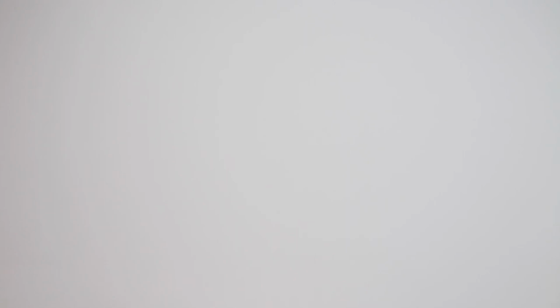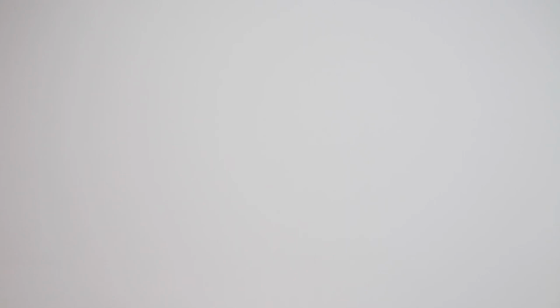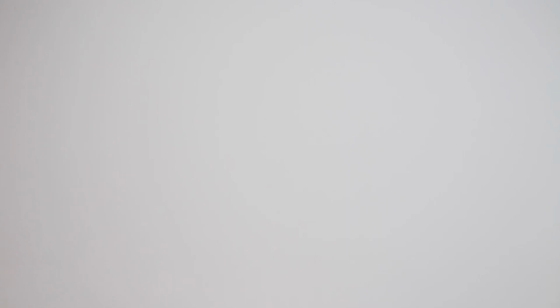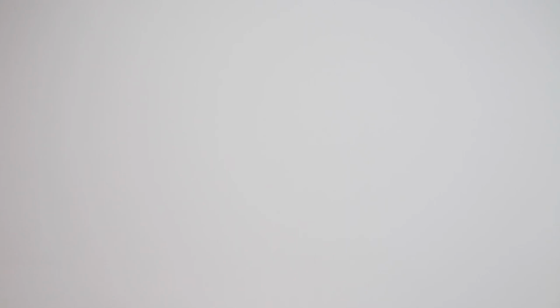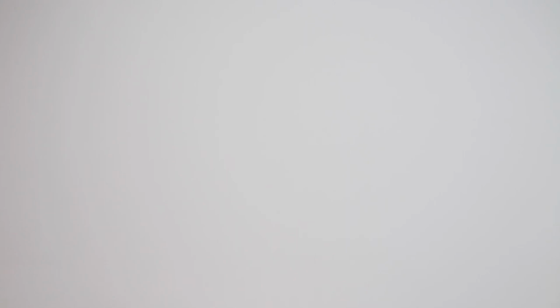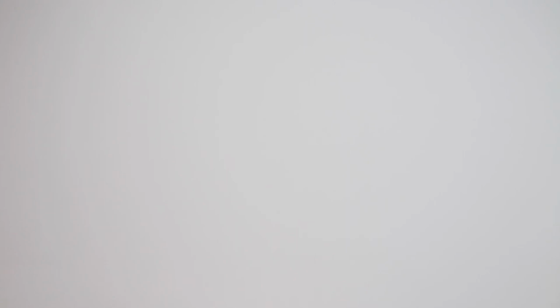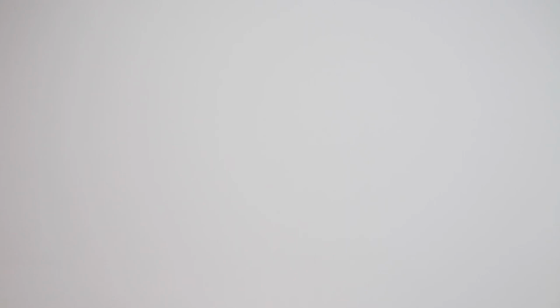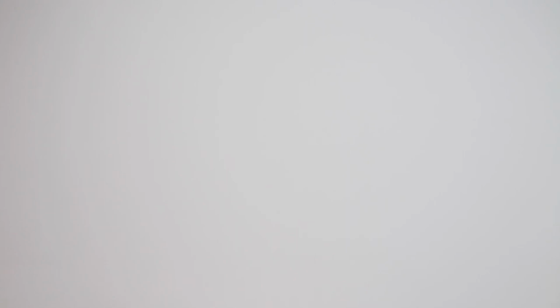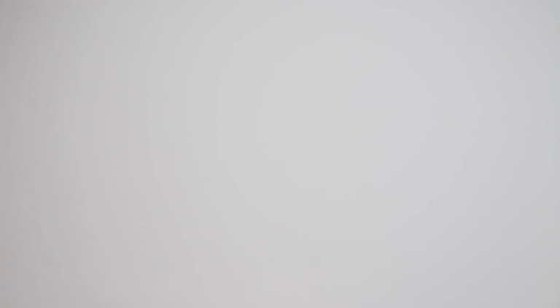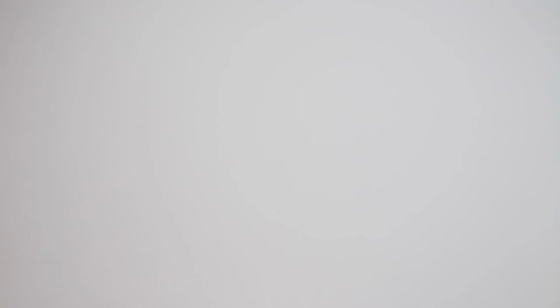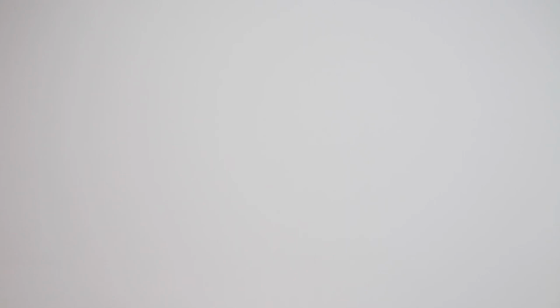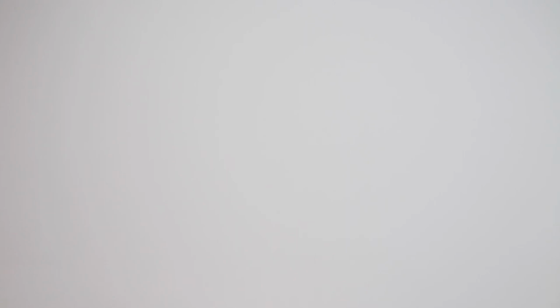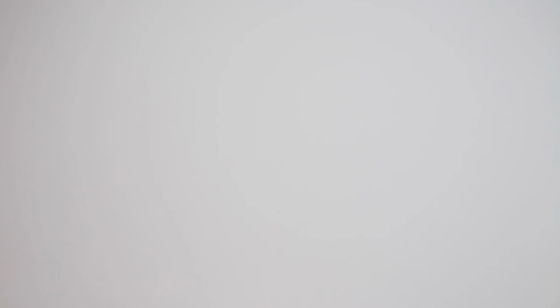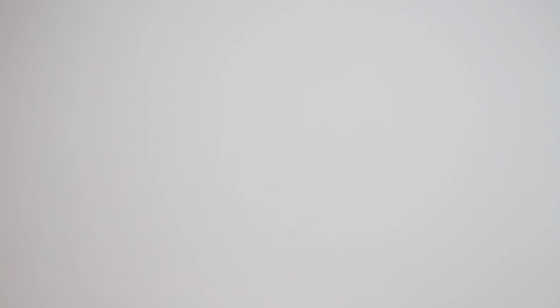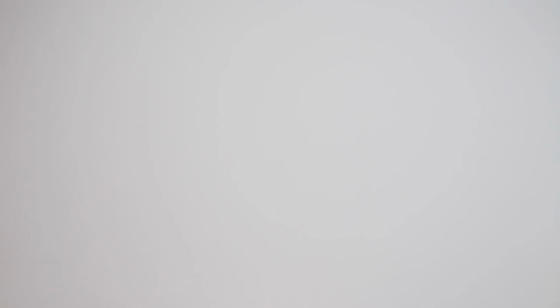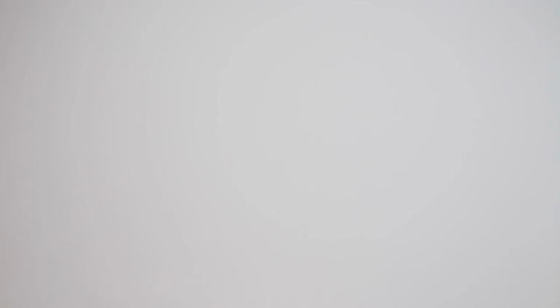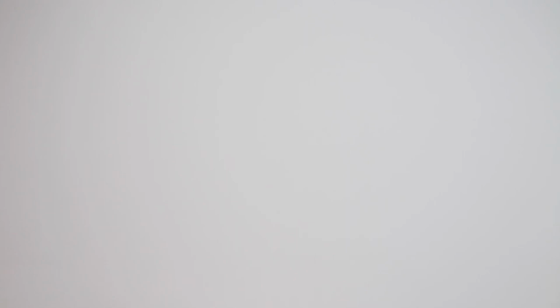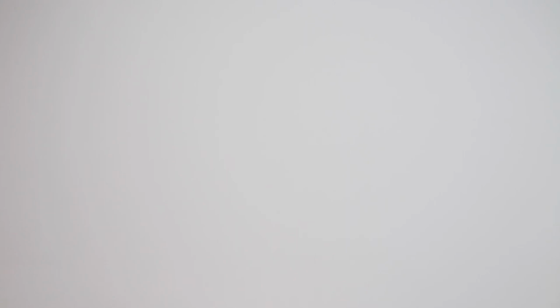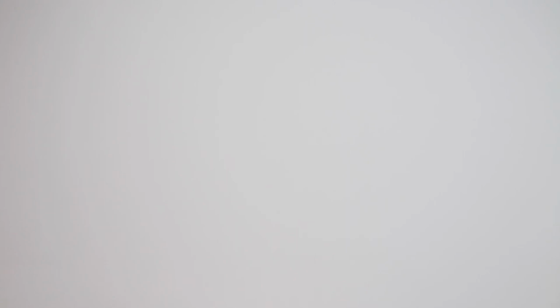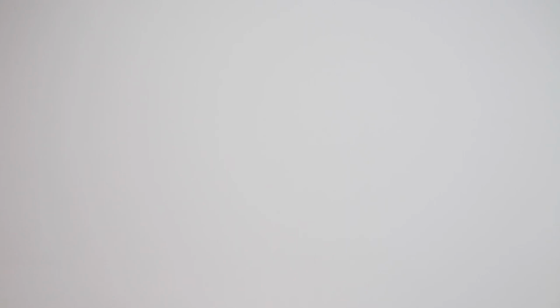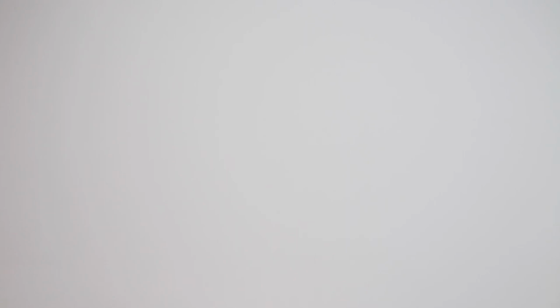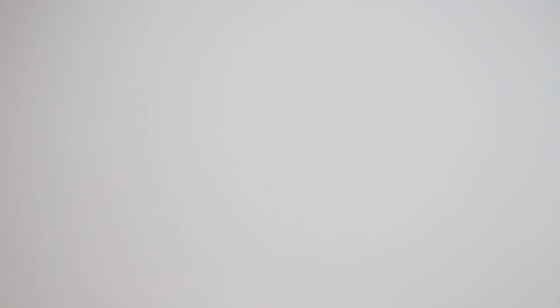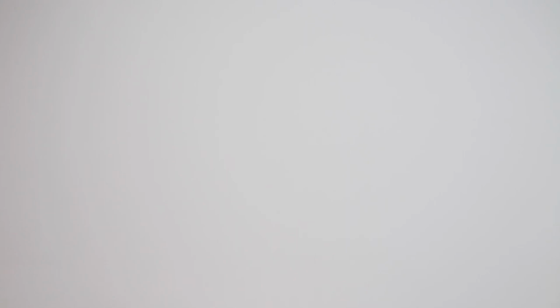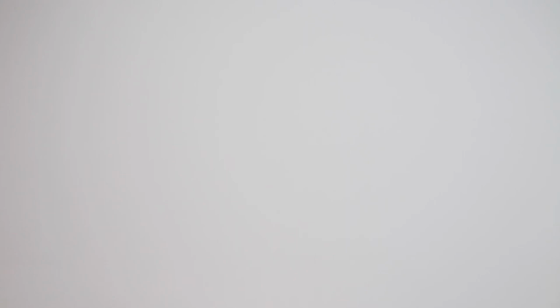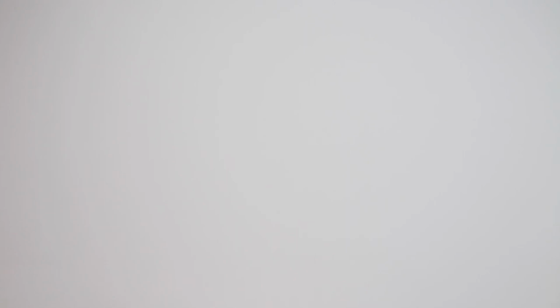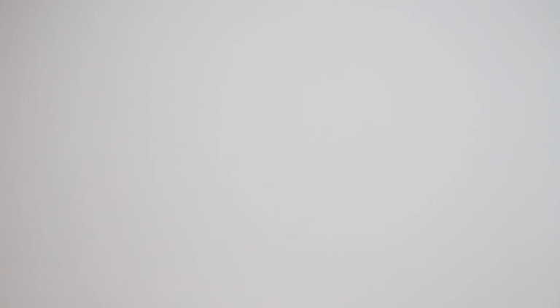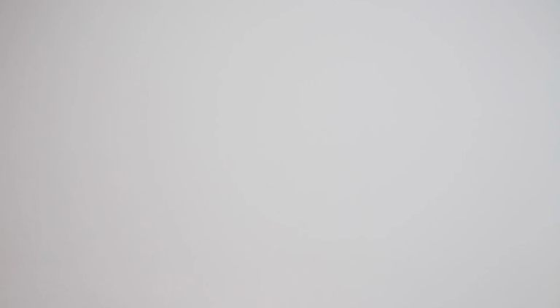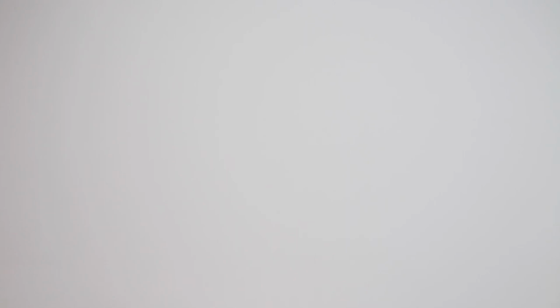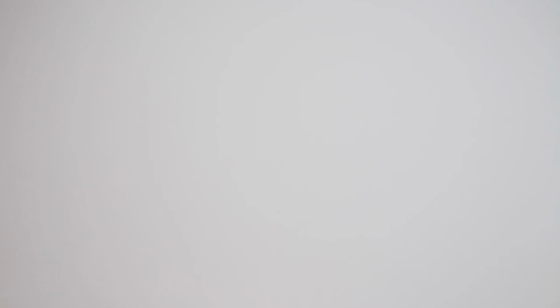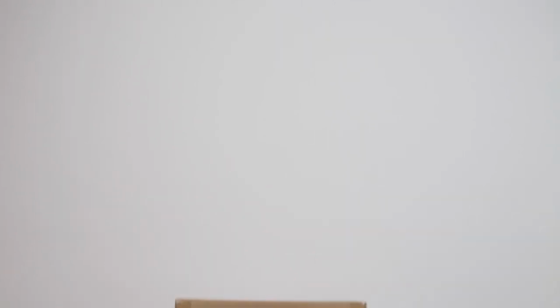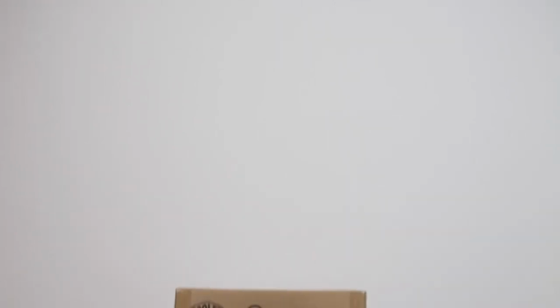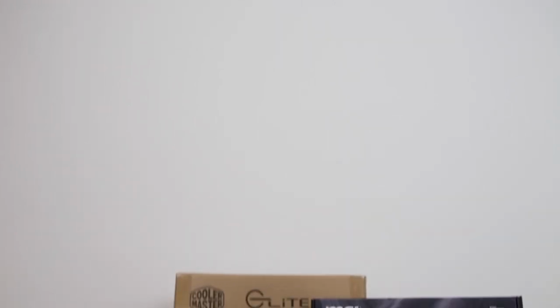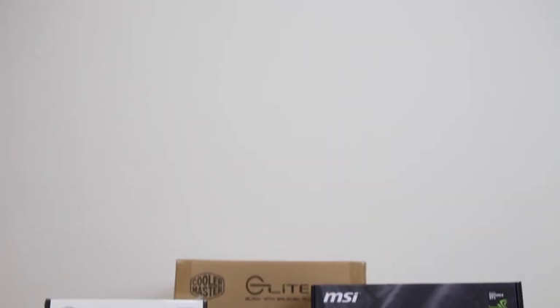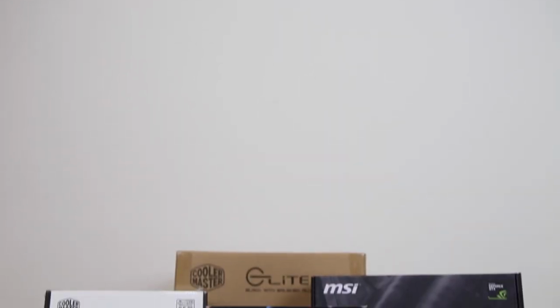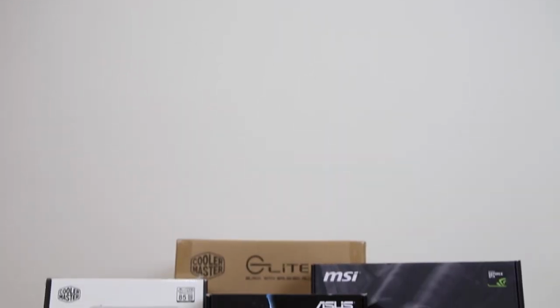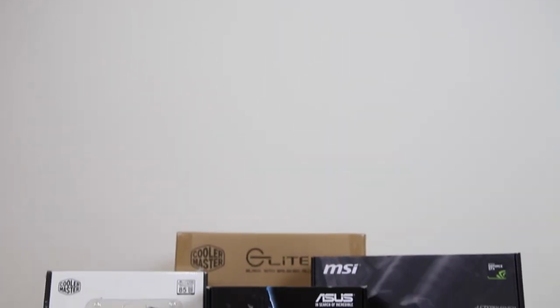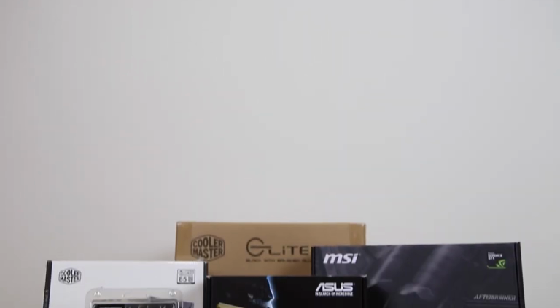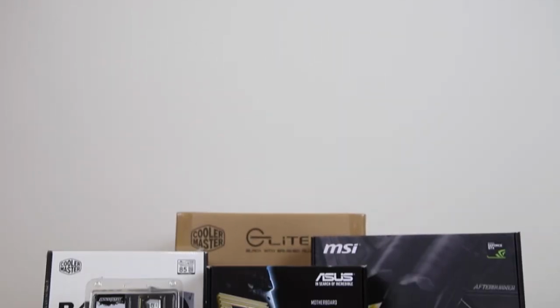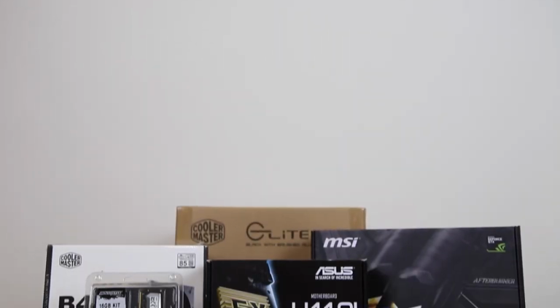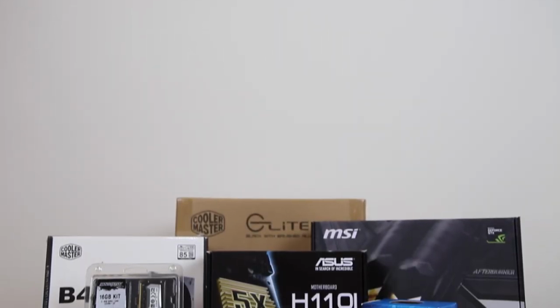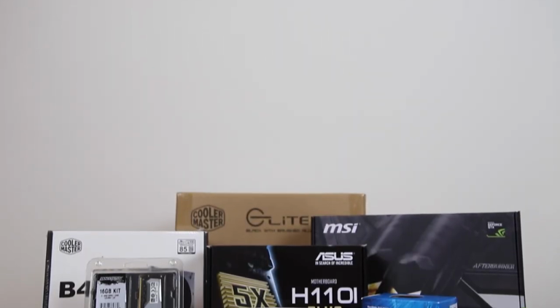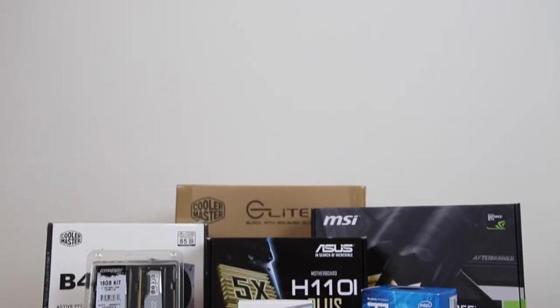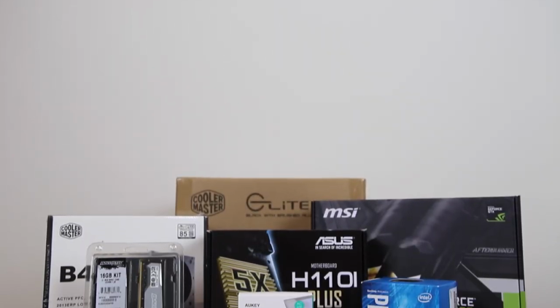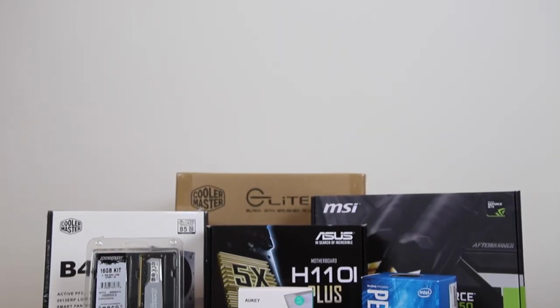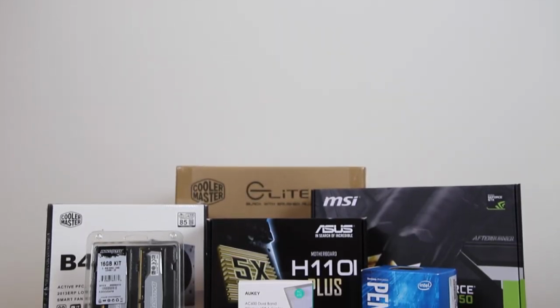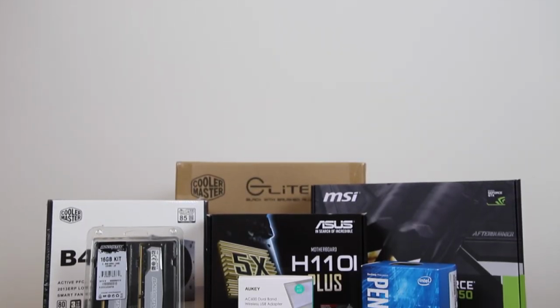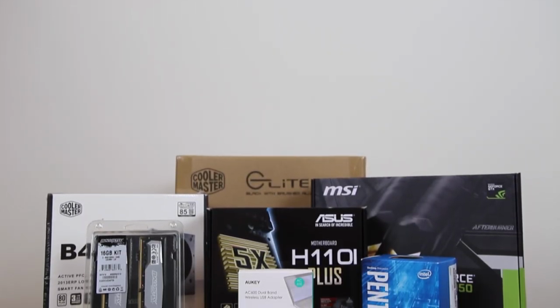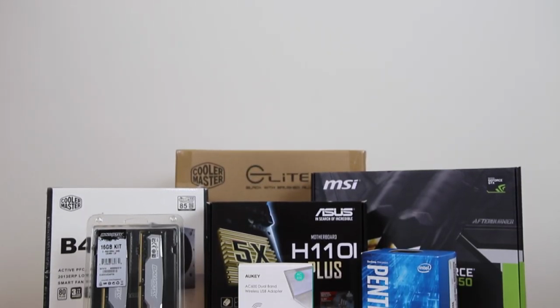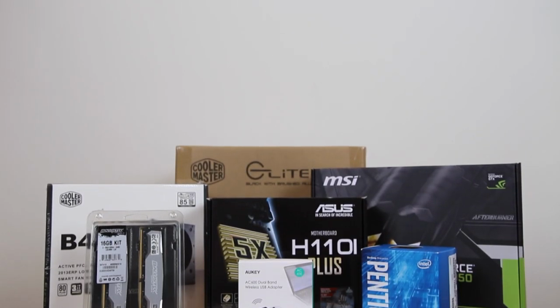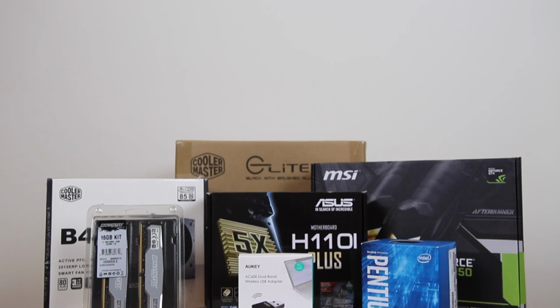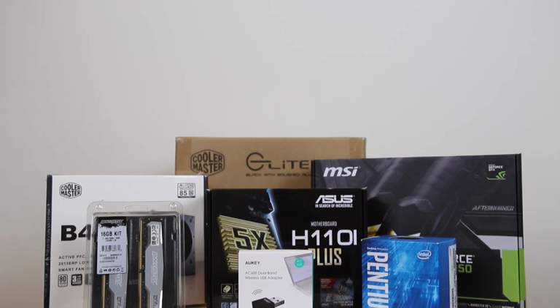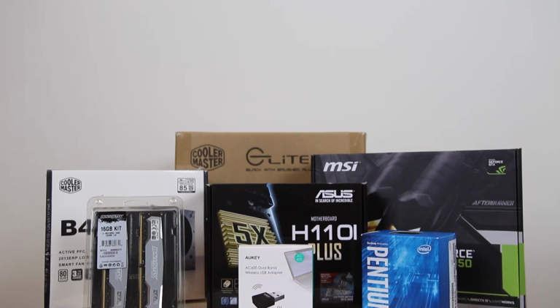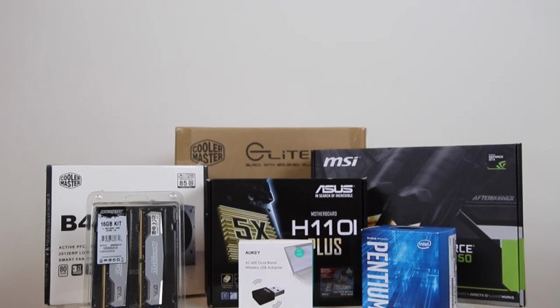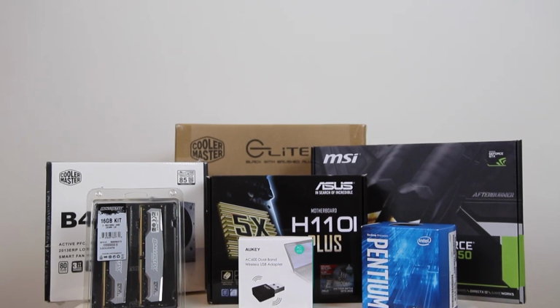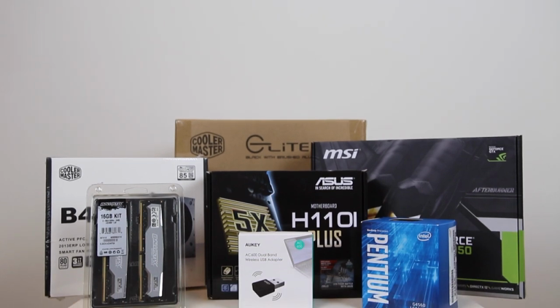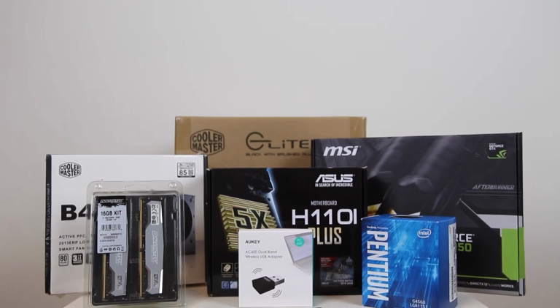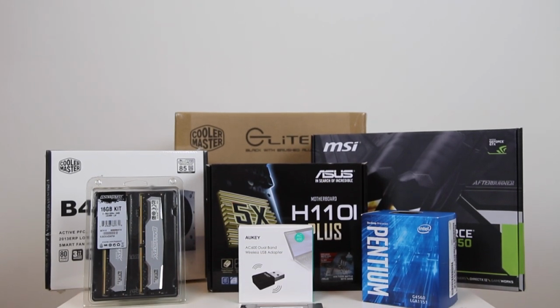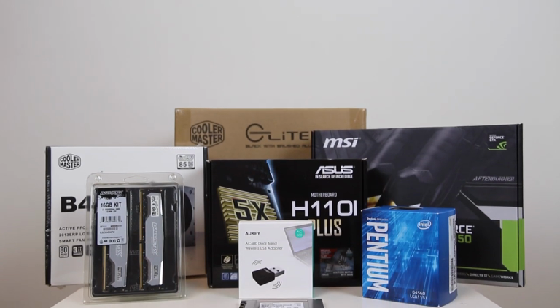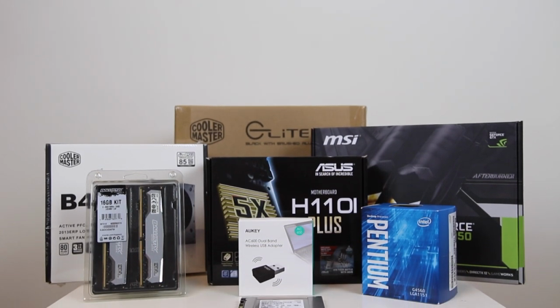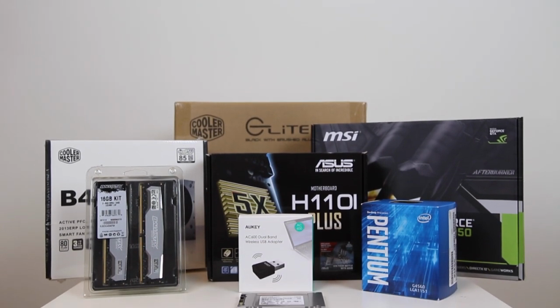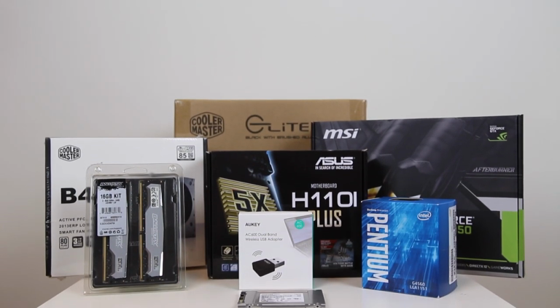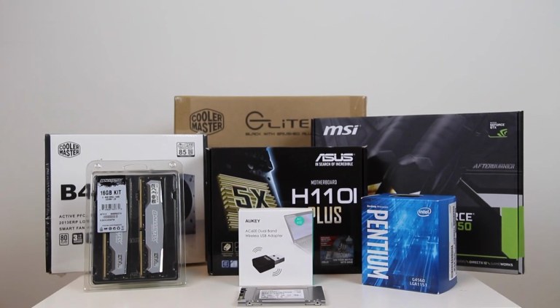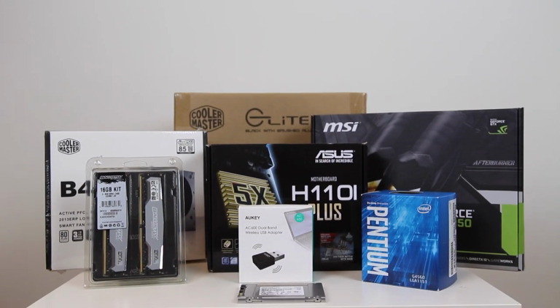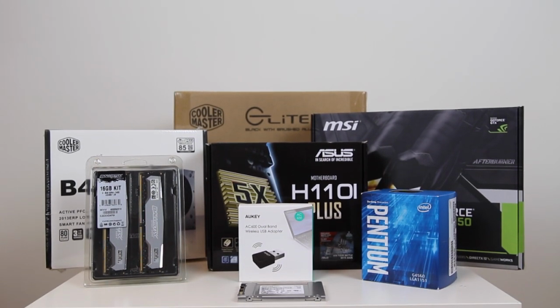Hey everyone, this is James. Today let's talk about VDAR, a $450 budget mini-ITX gaming PC.